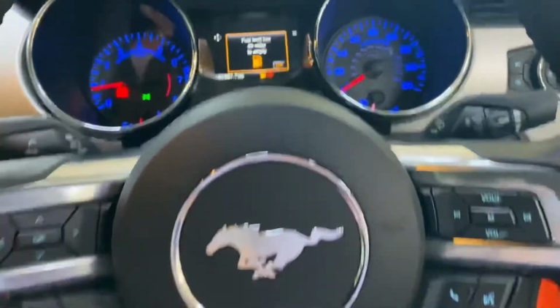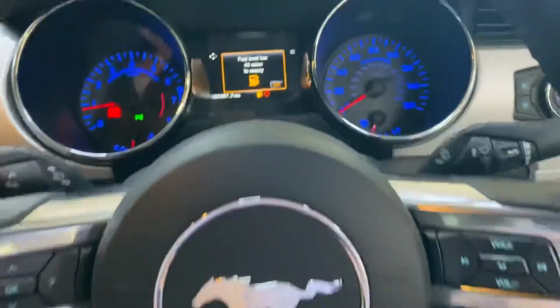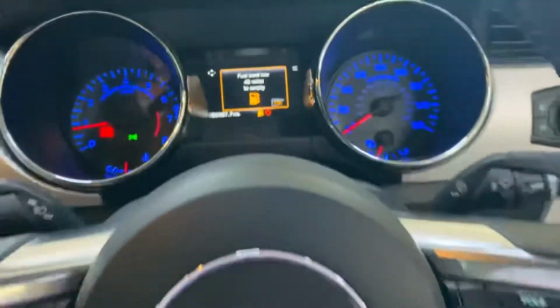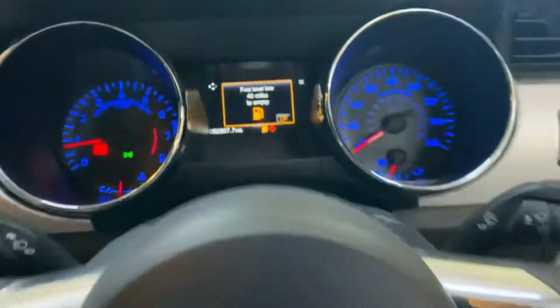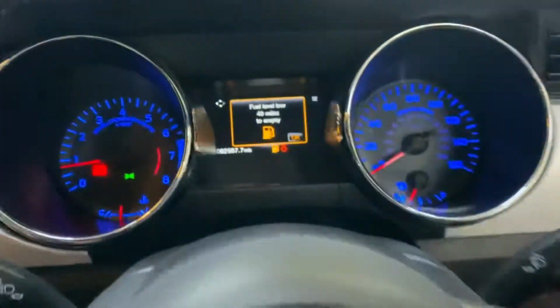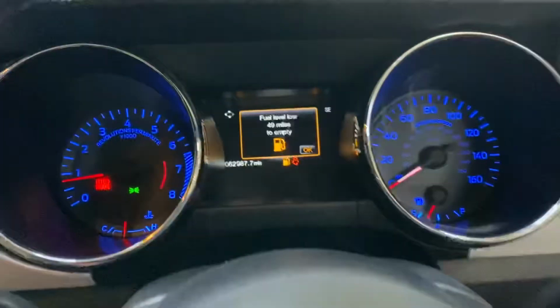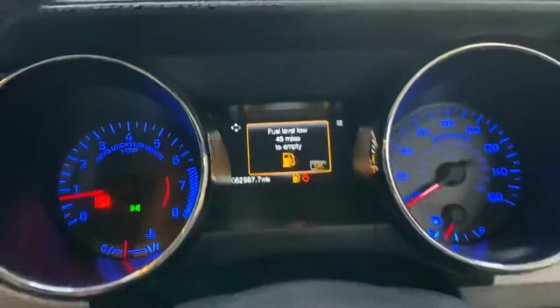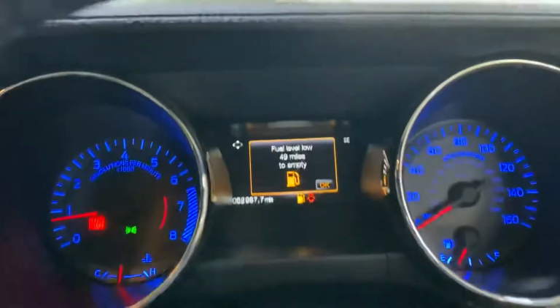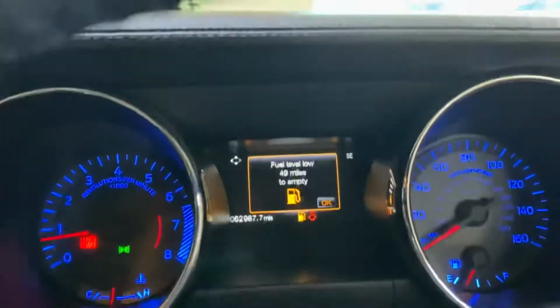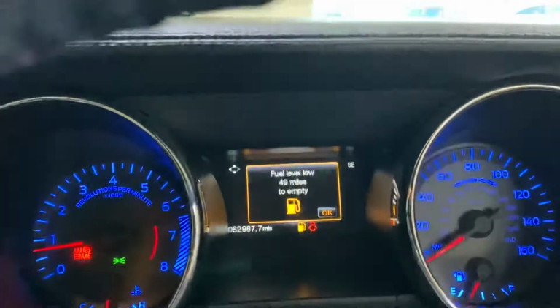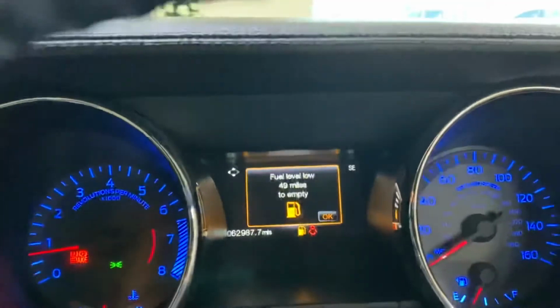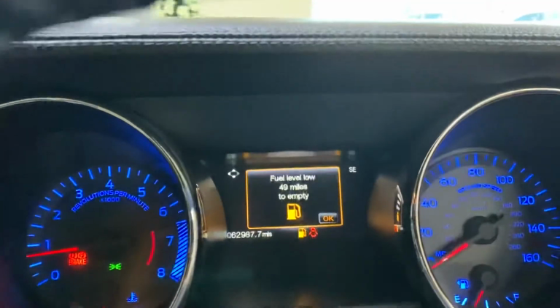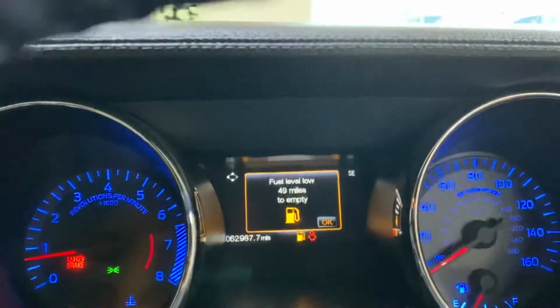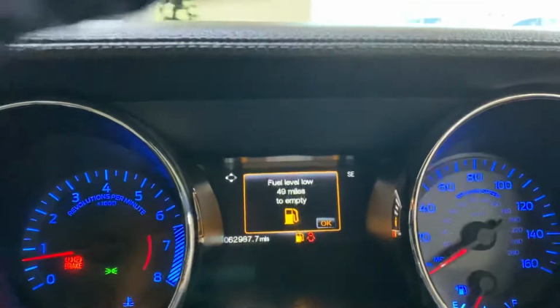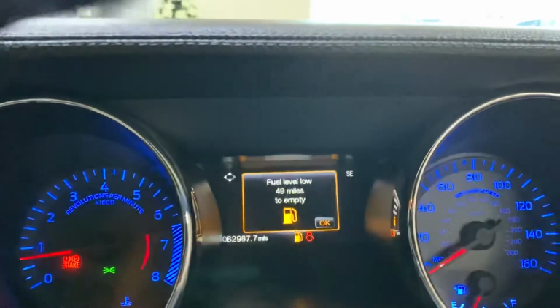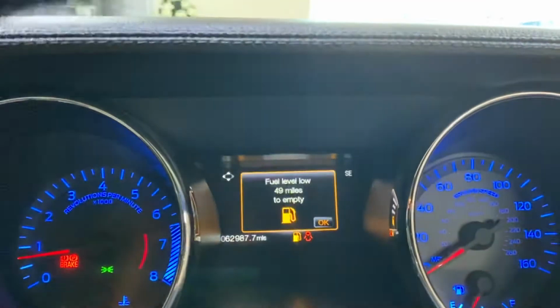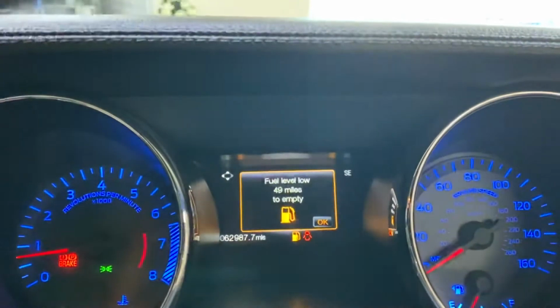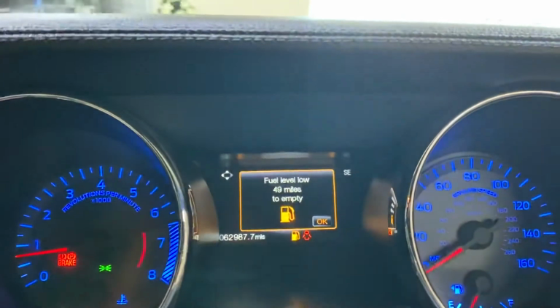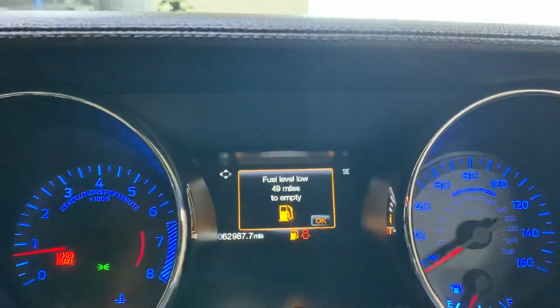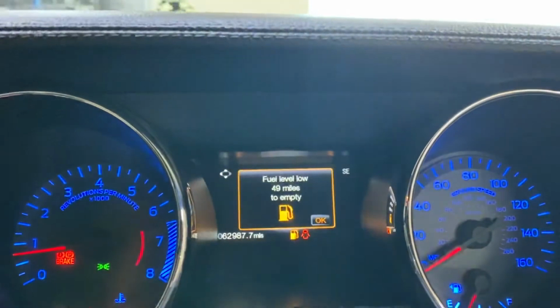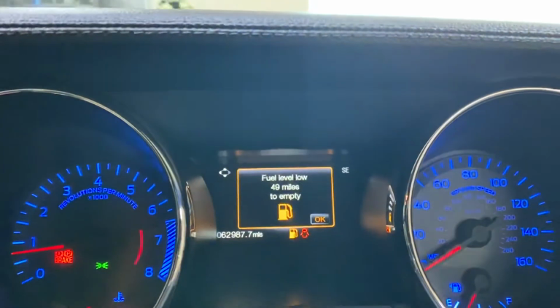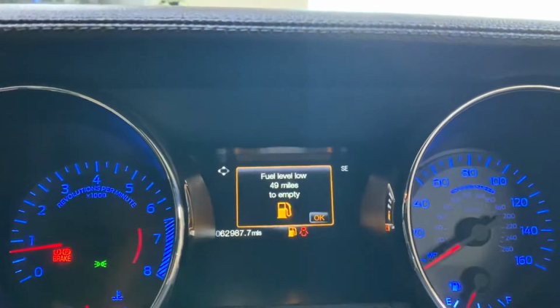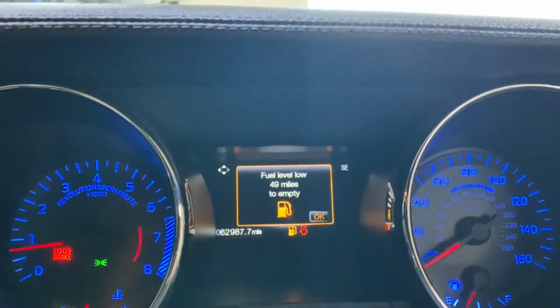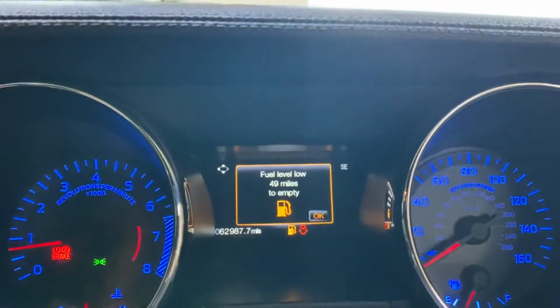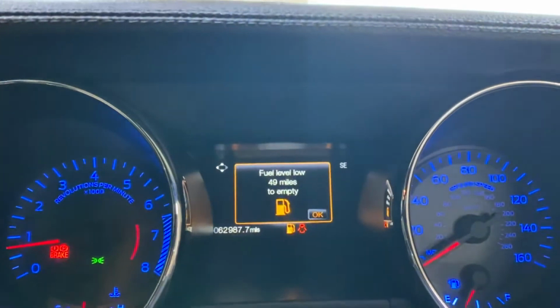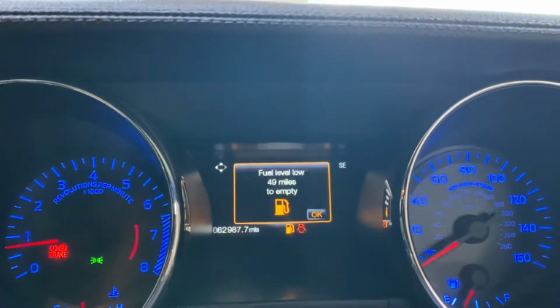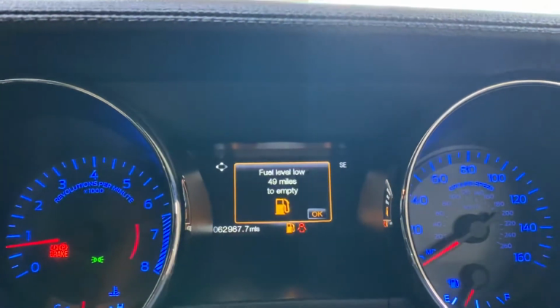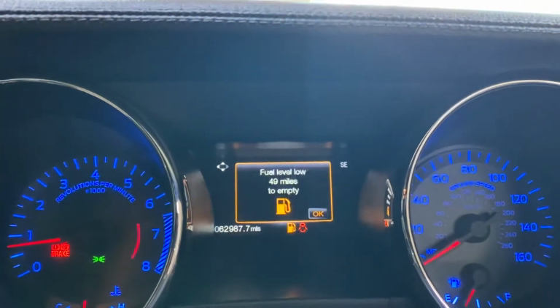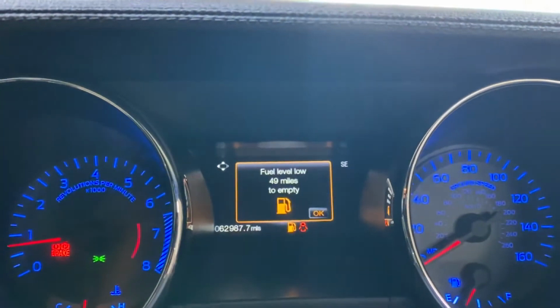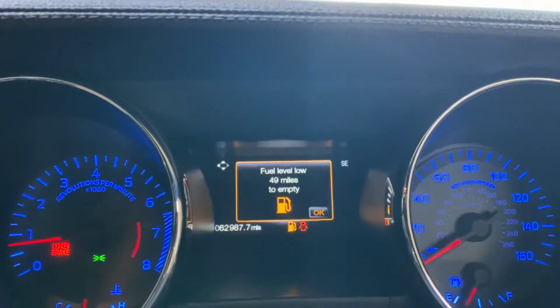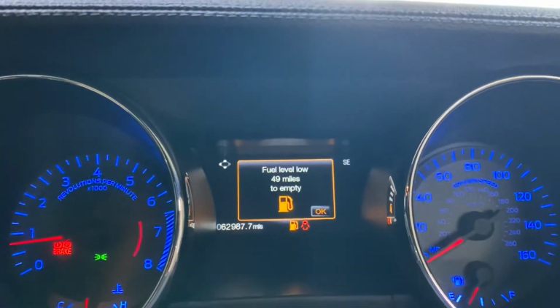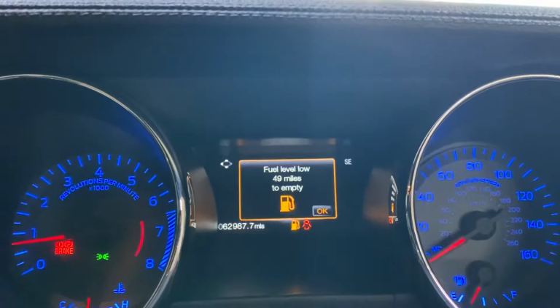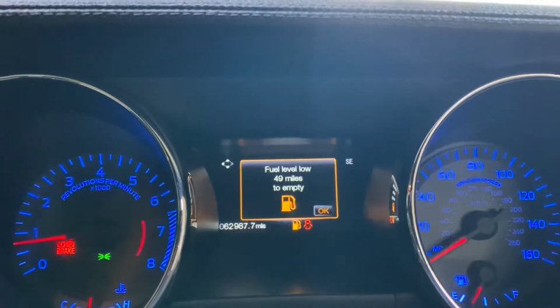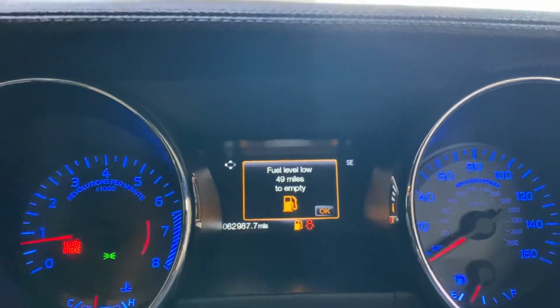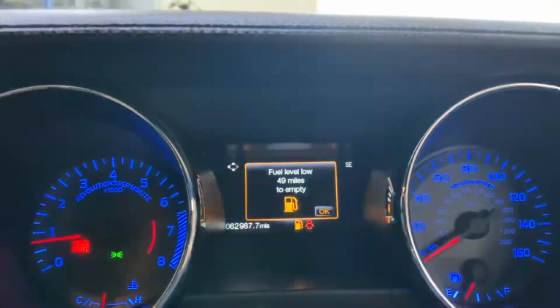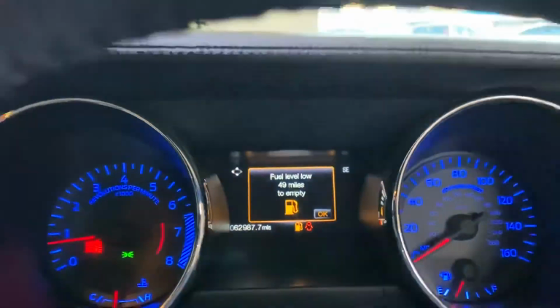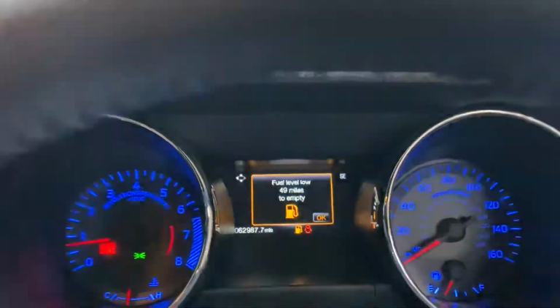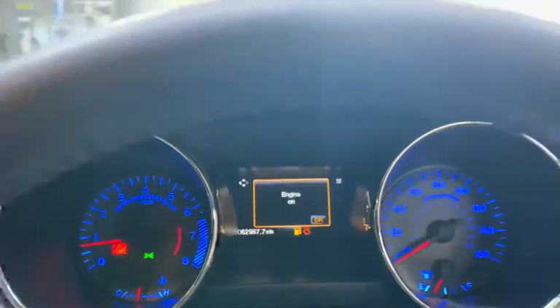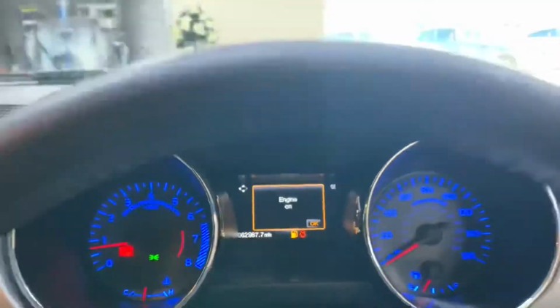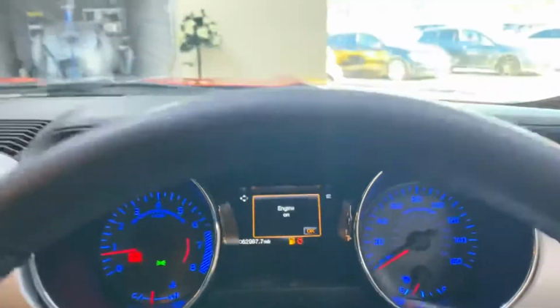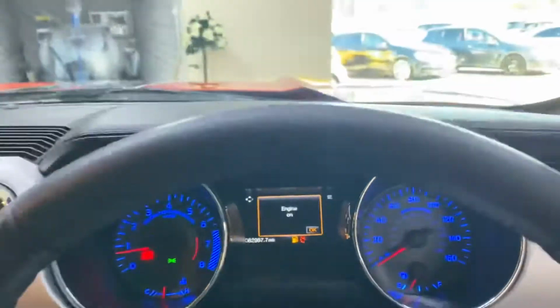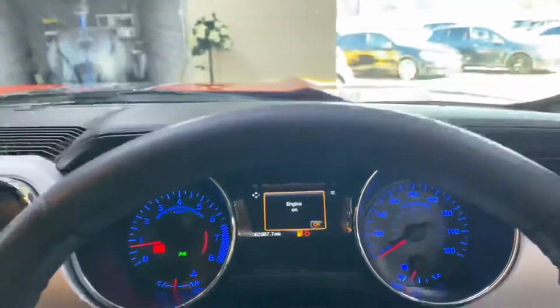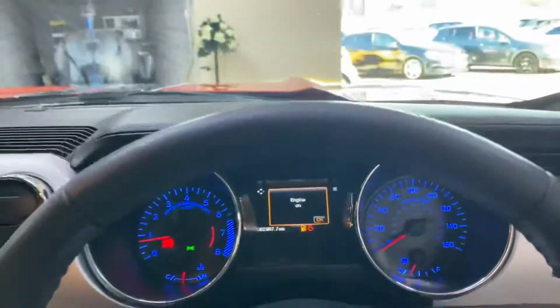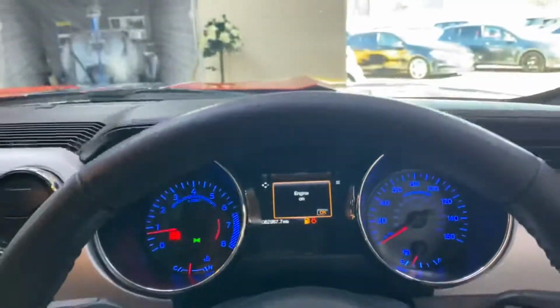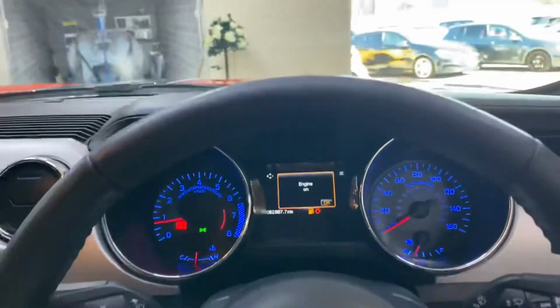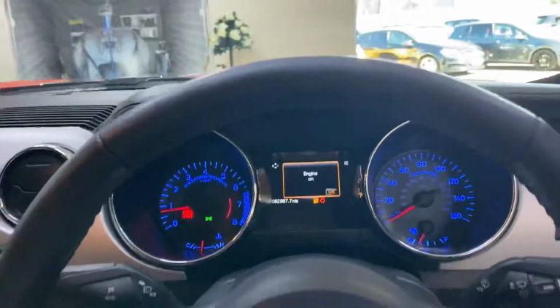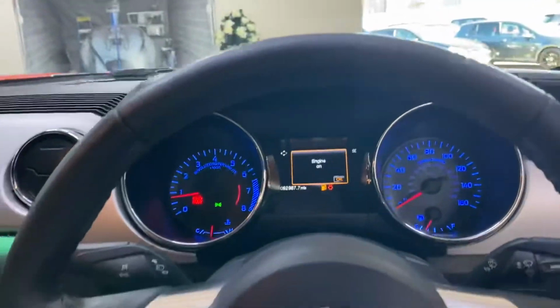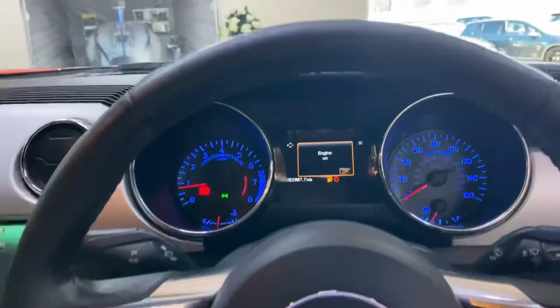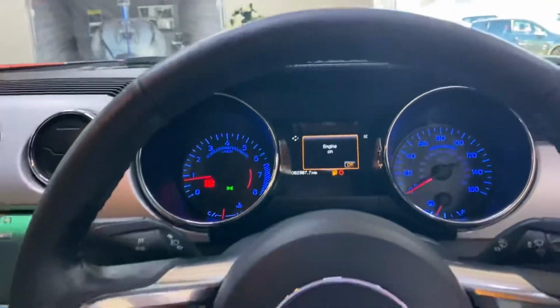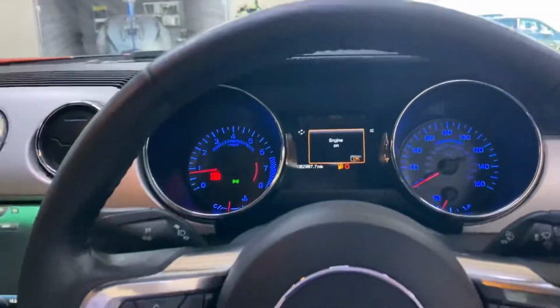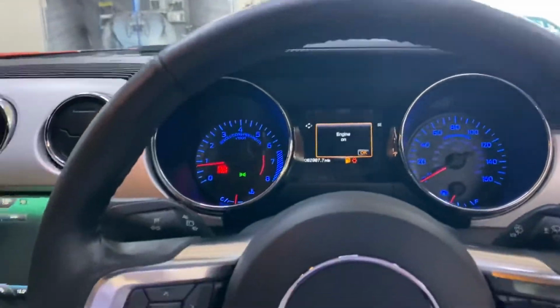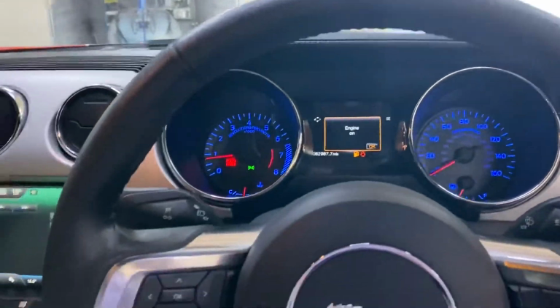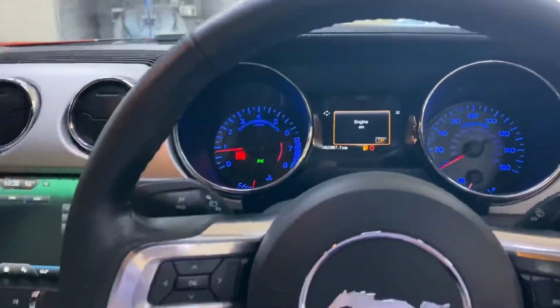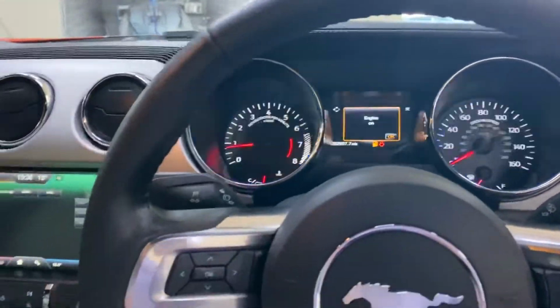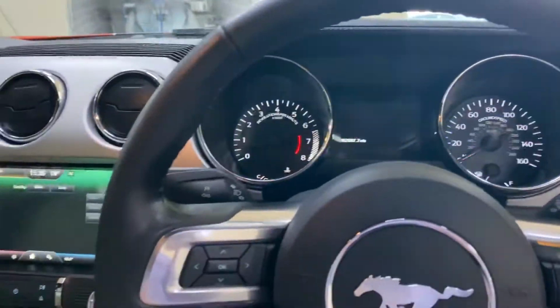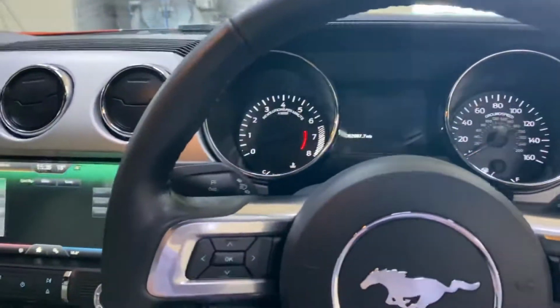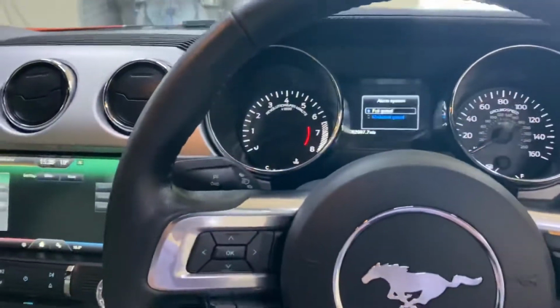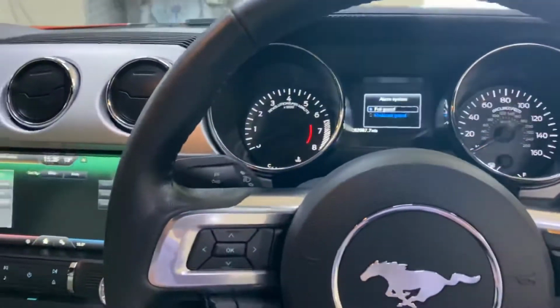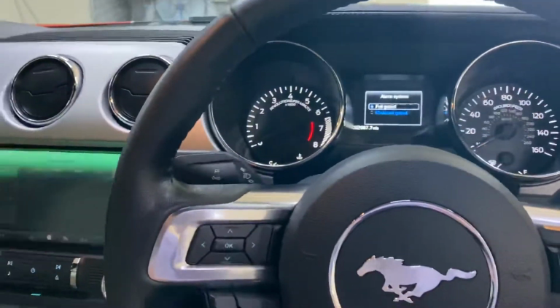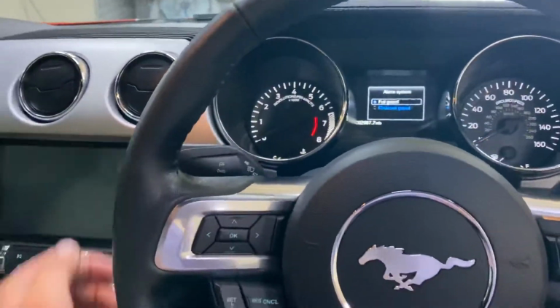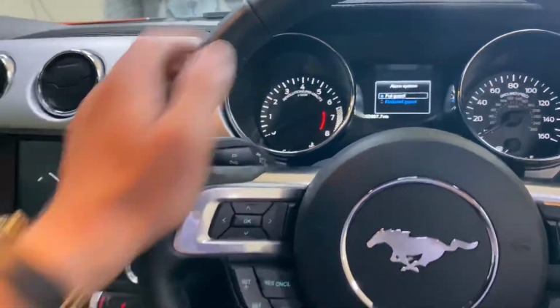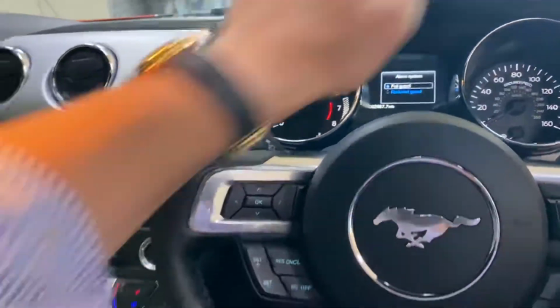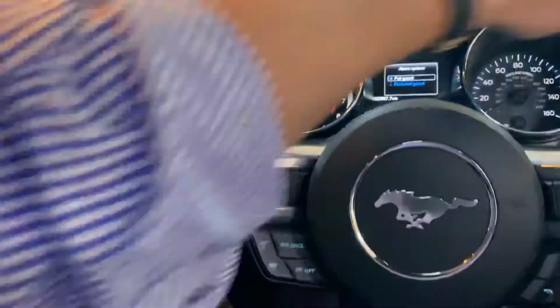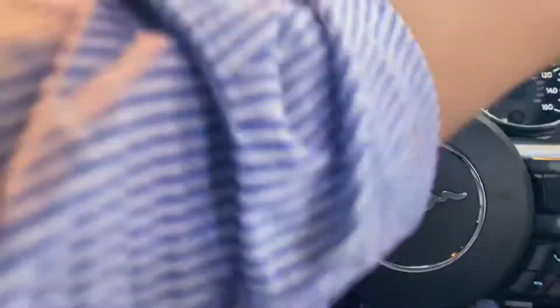The car has only covered 62,987 miles from new, with one owner.